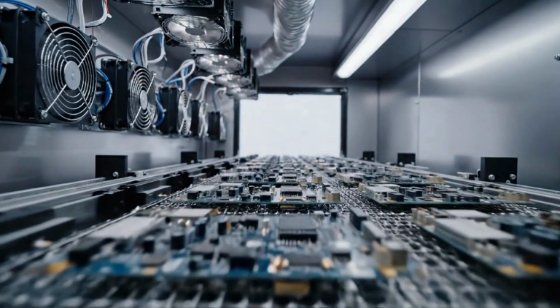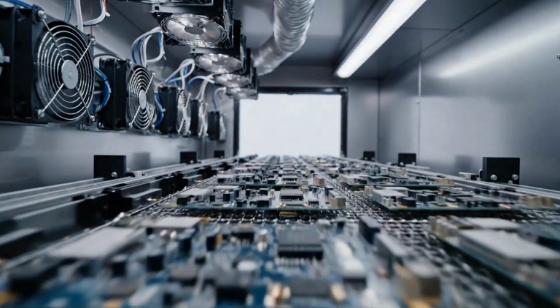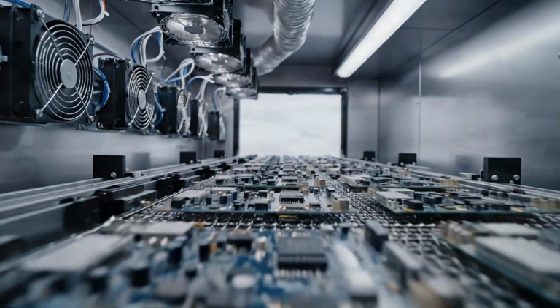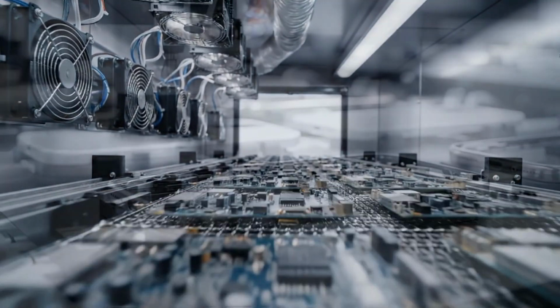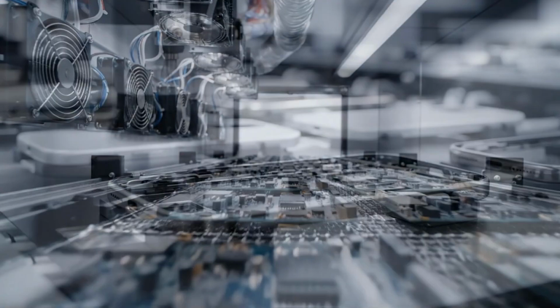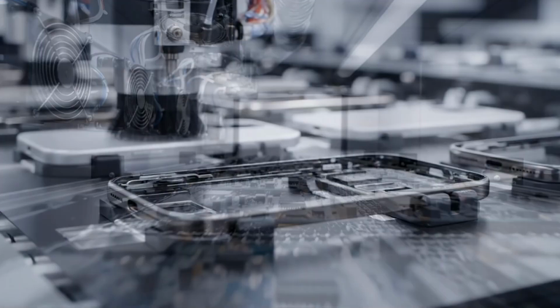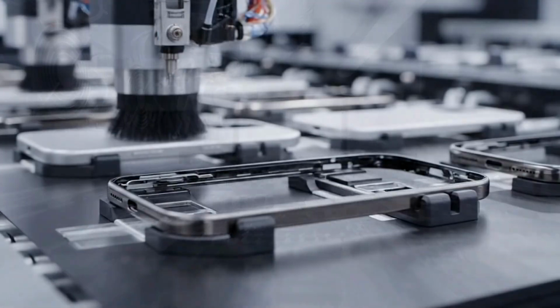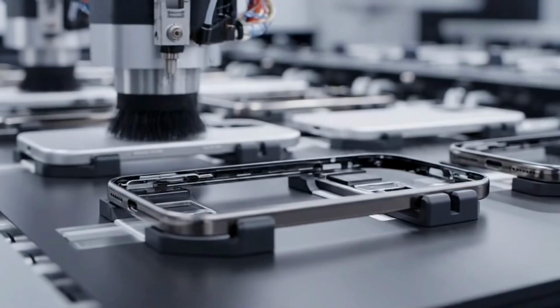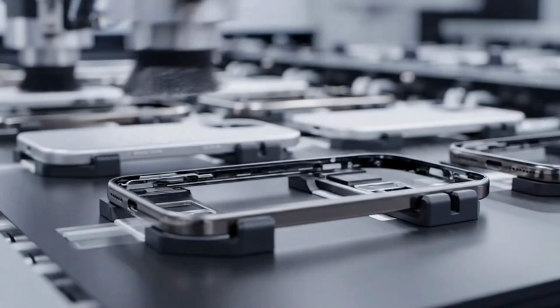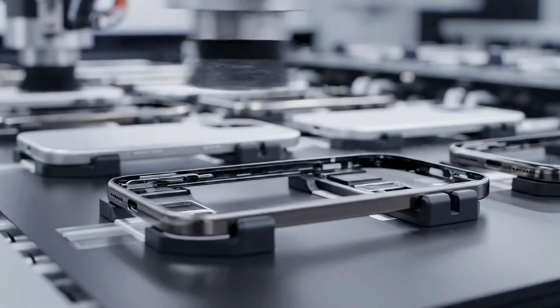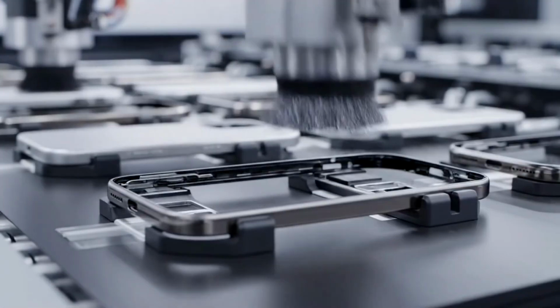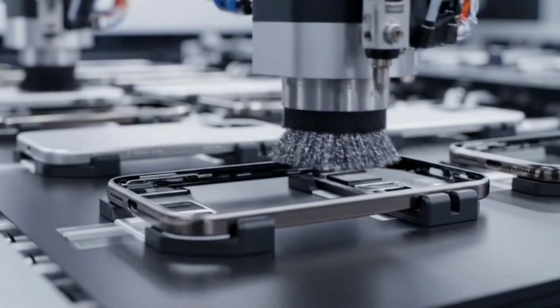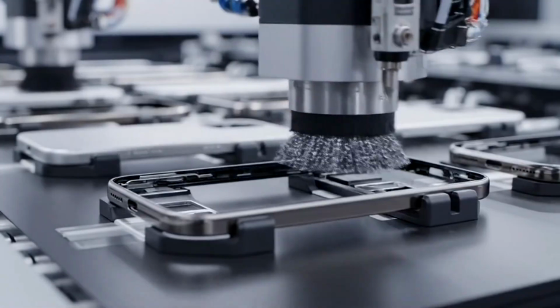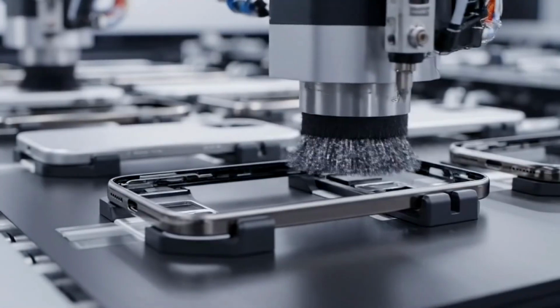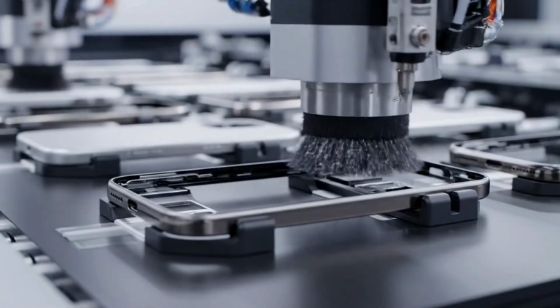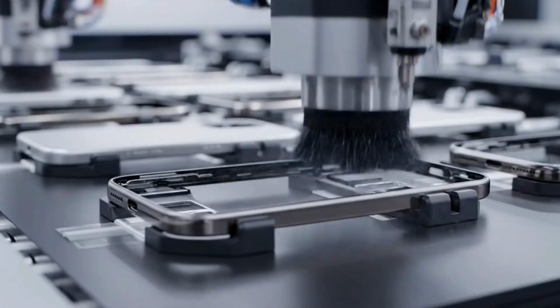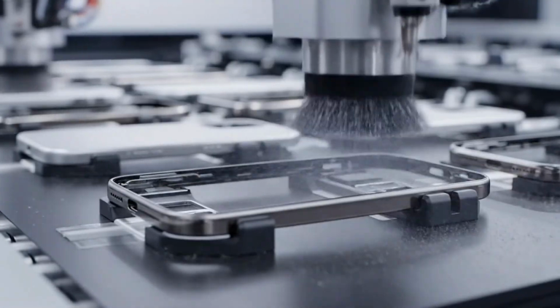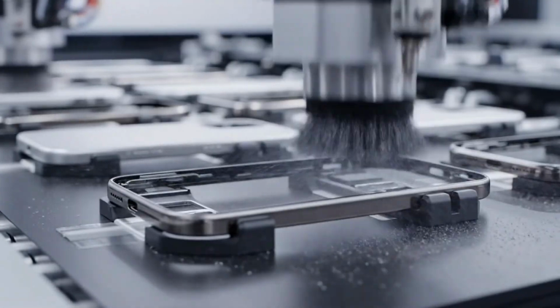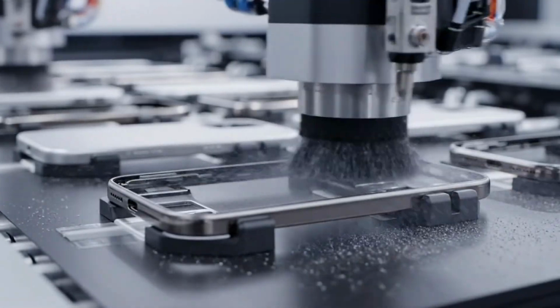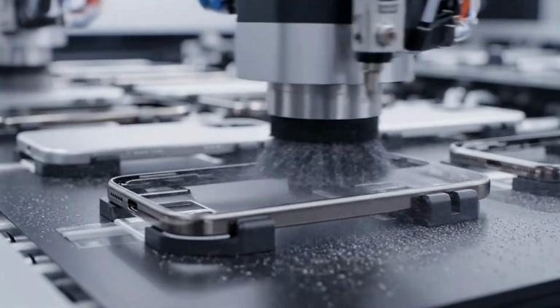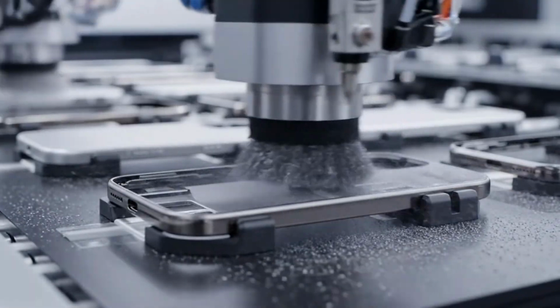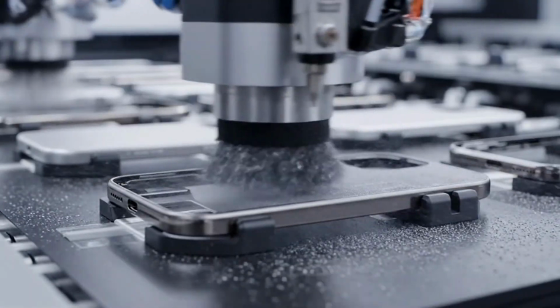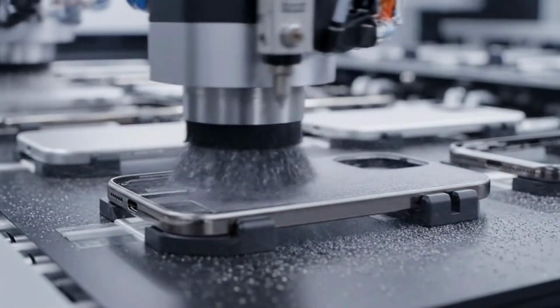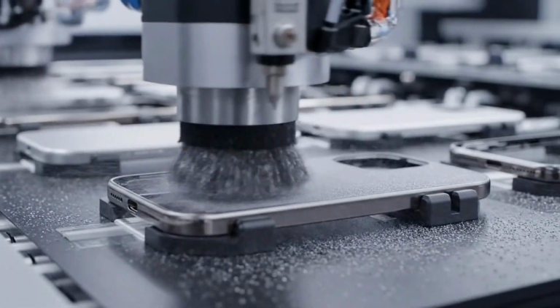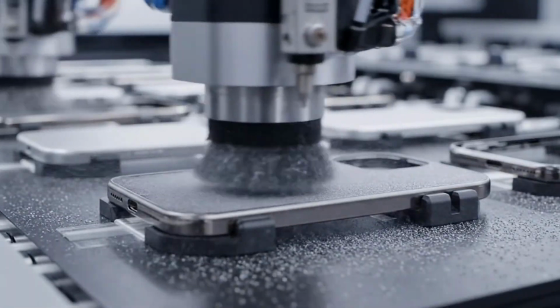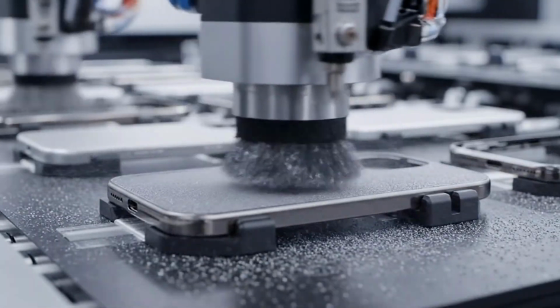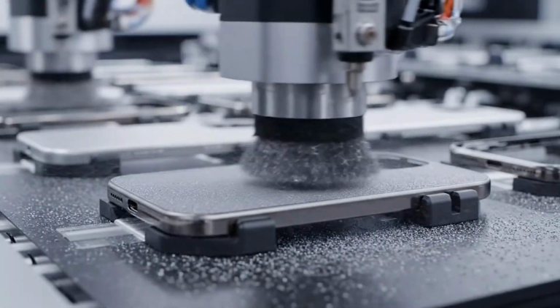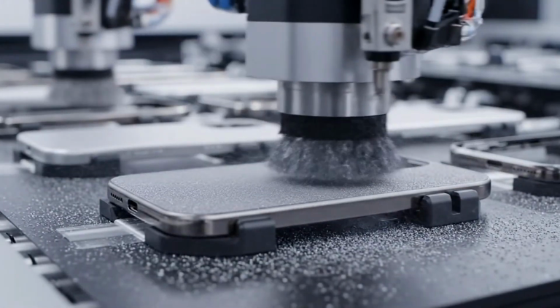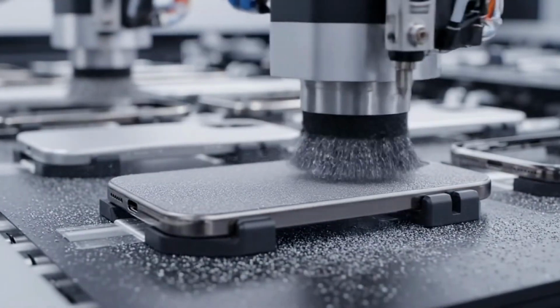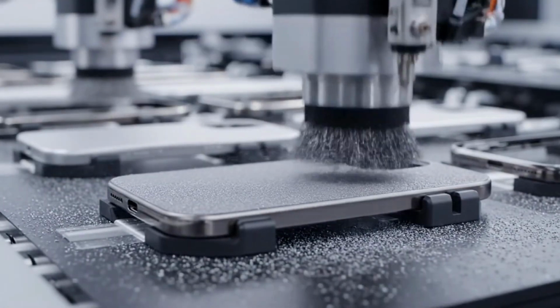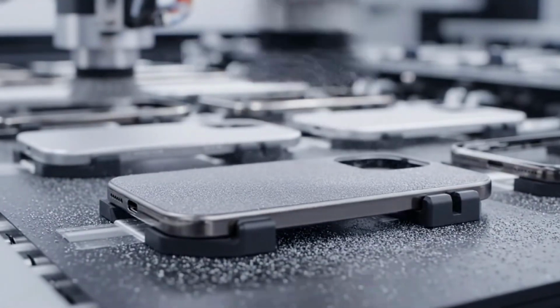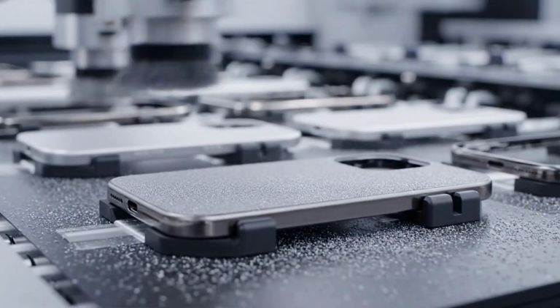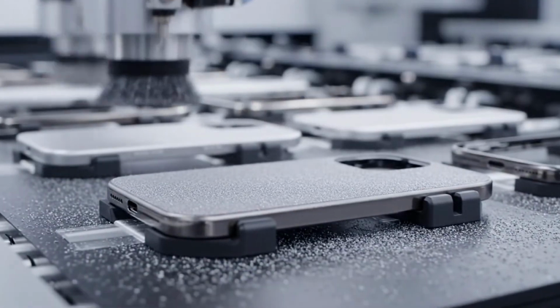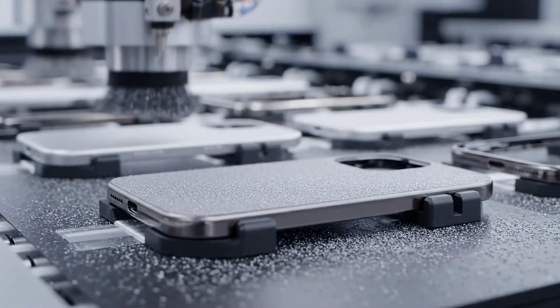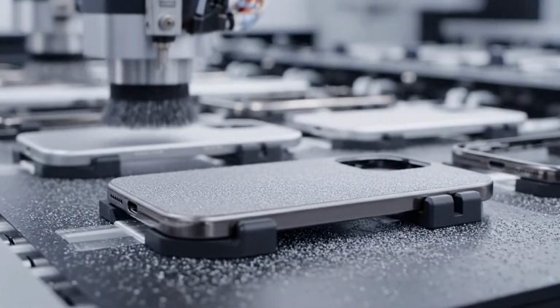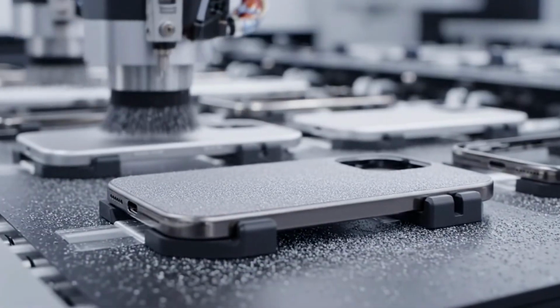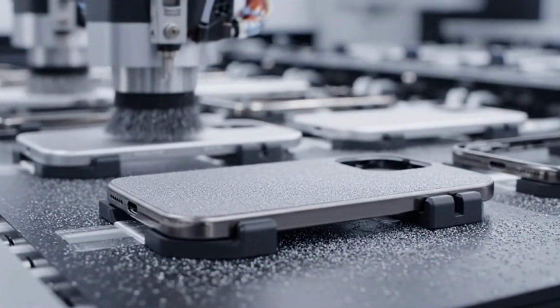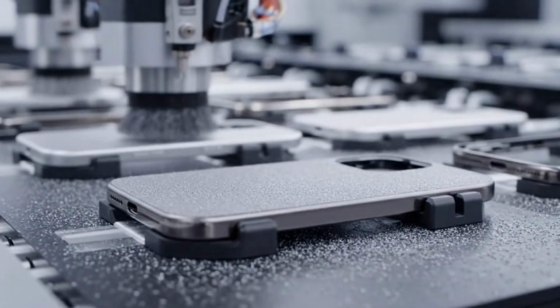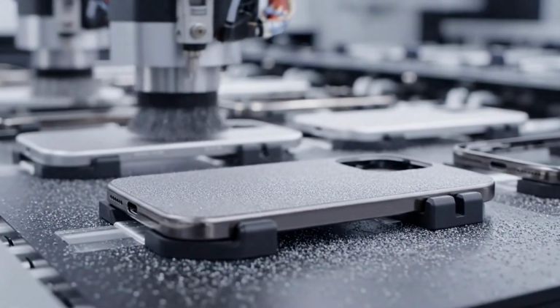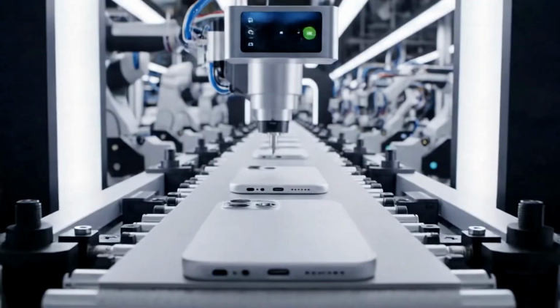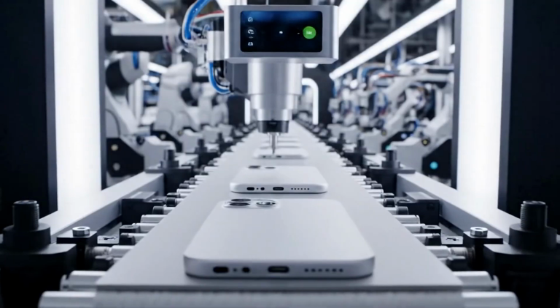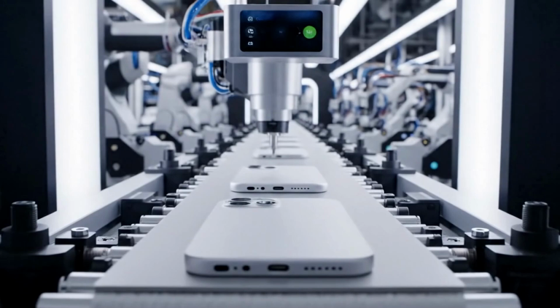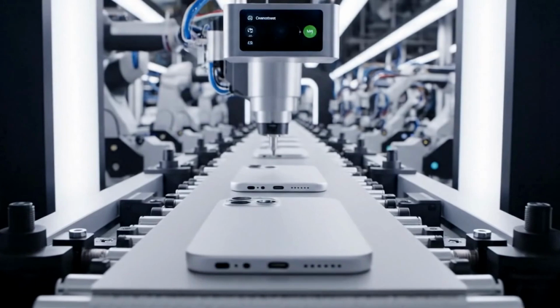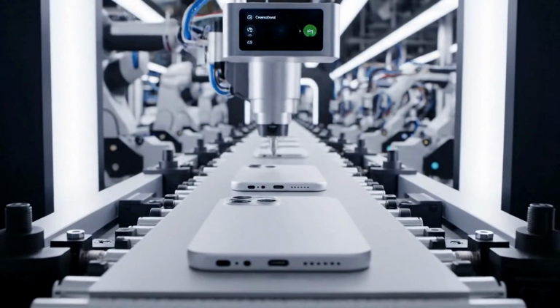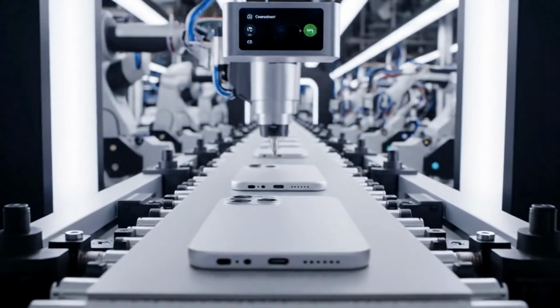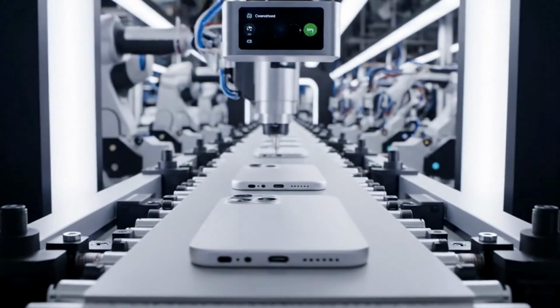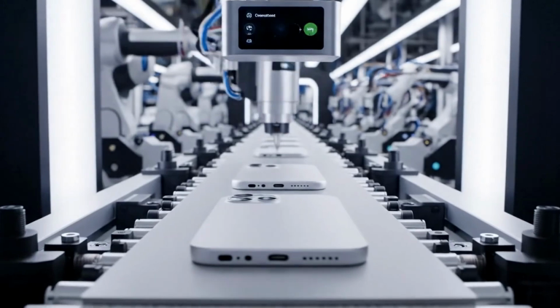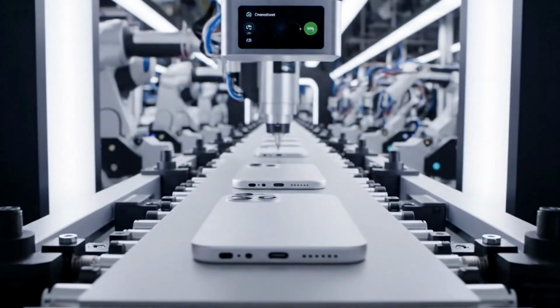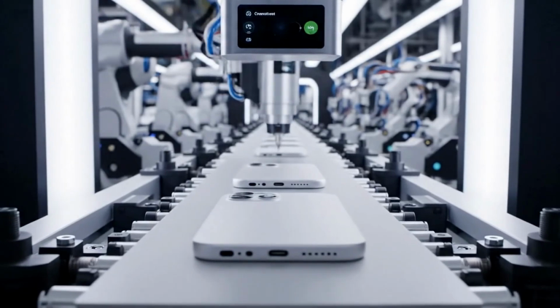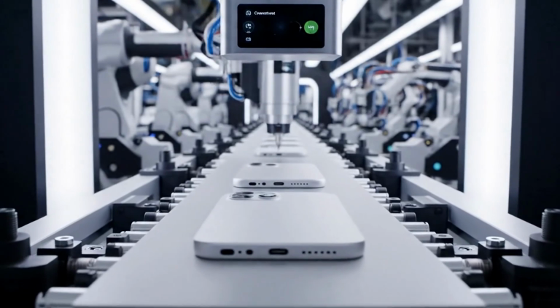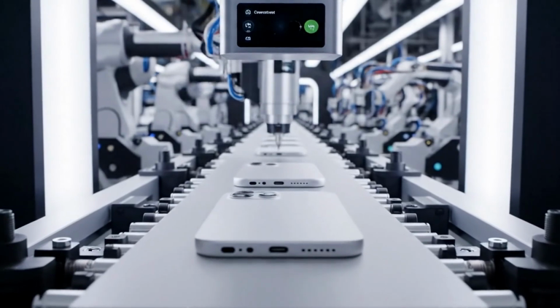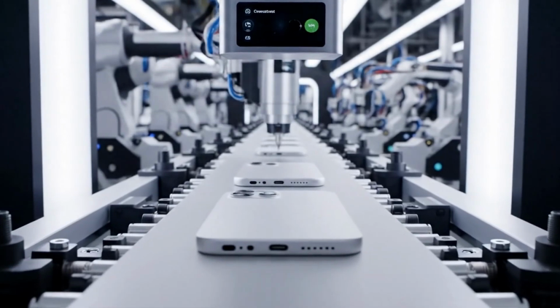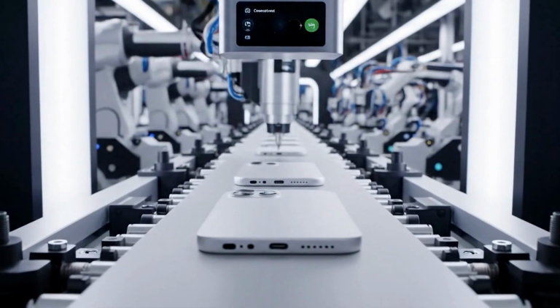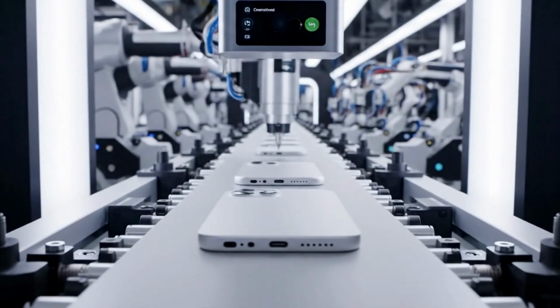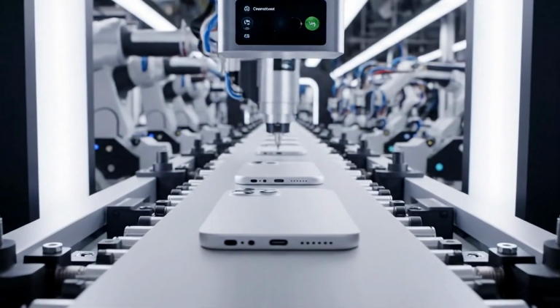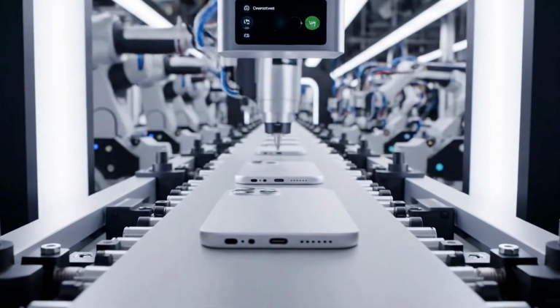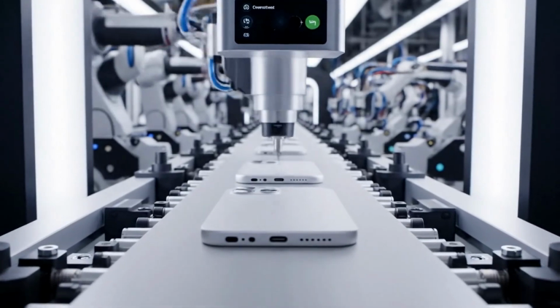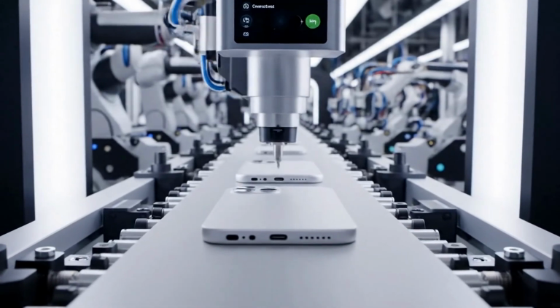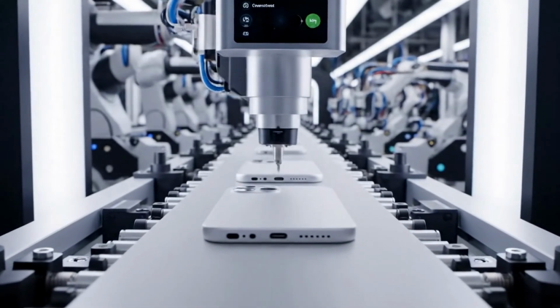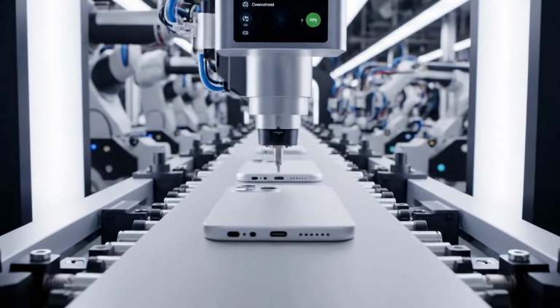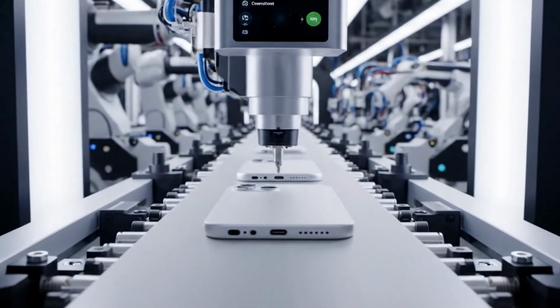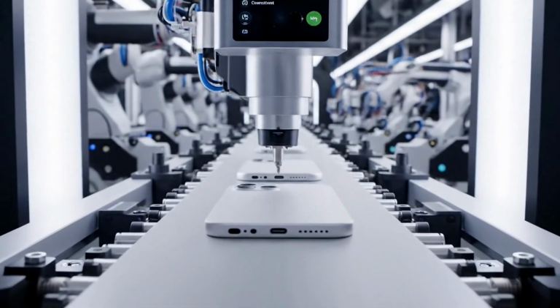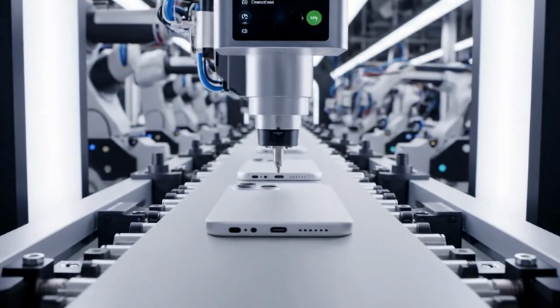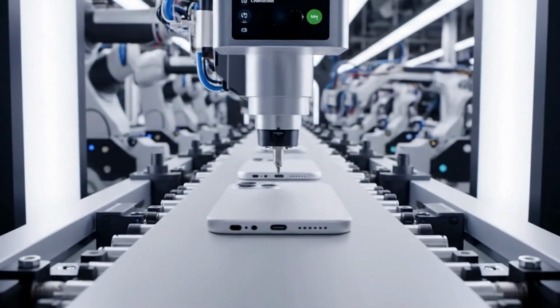Additional processing refines every surface and detail, preparing the iPhone for its iconic look and feel.